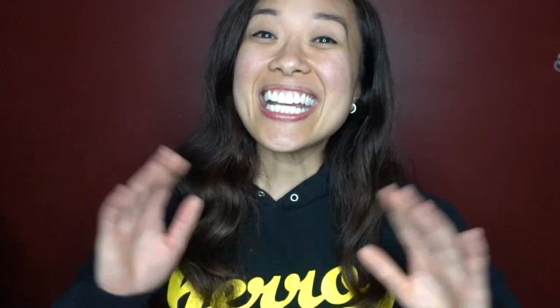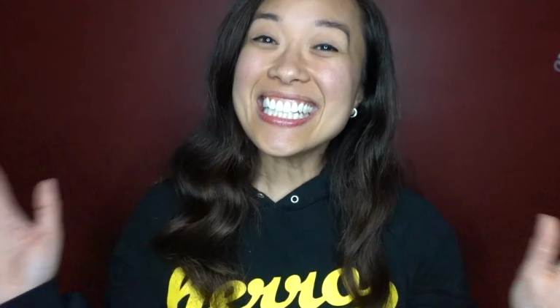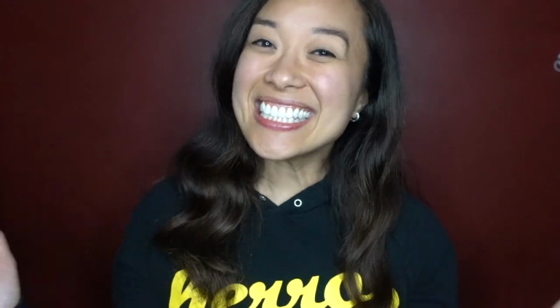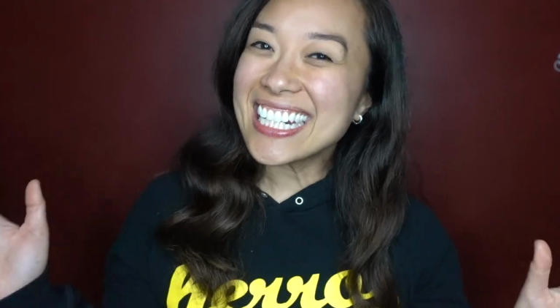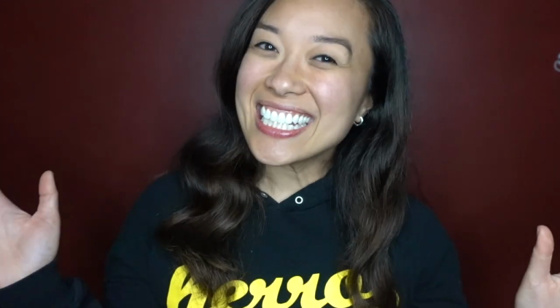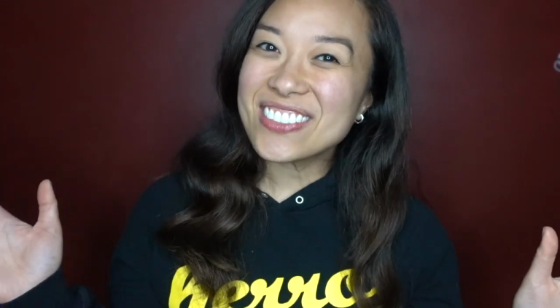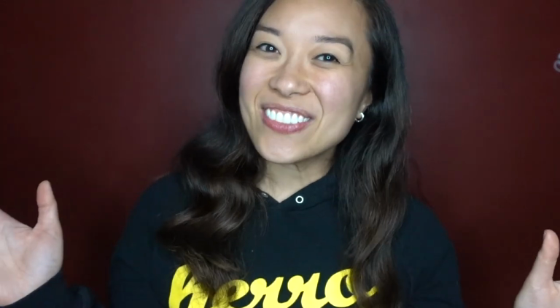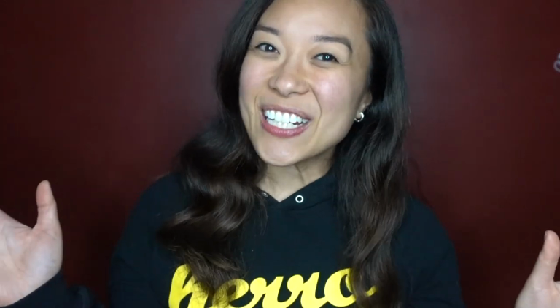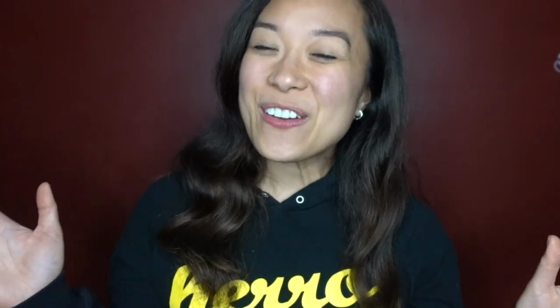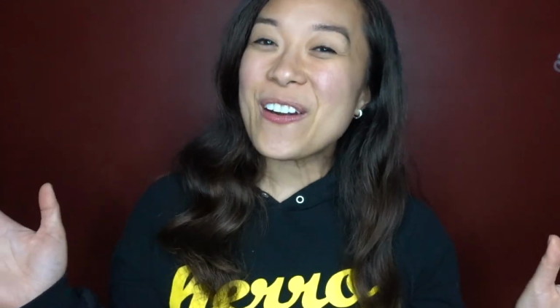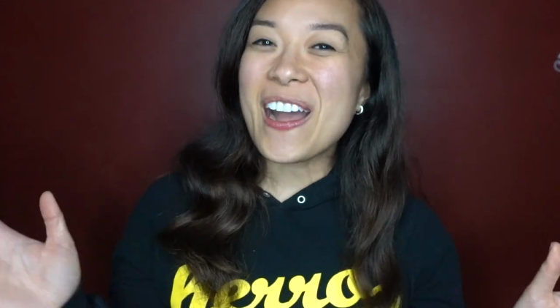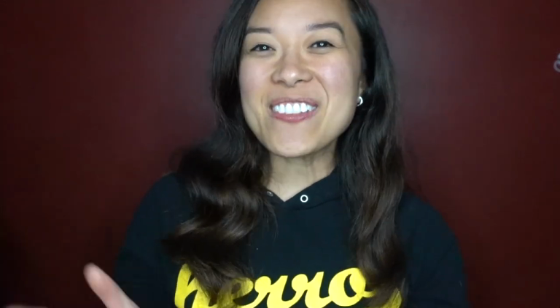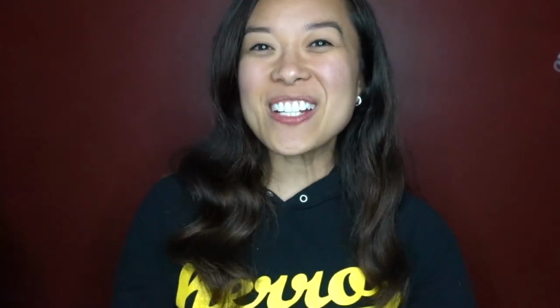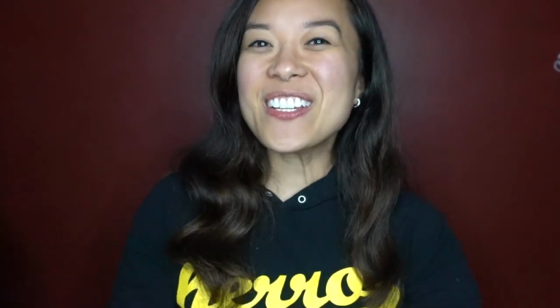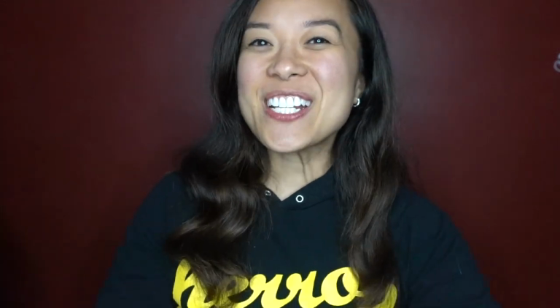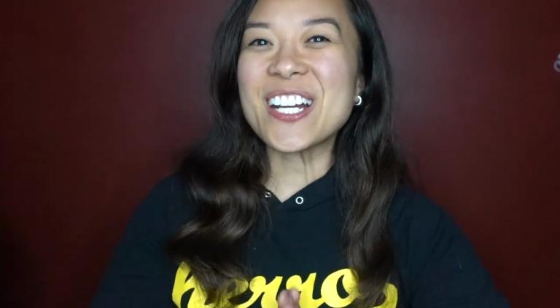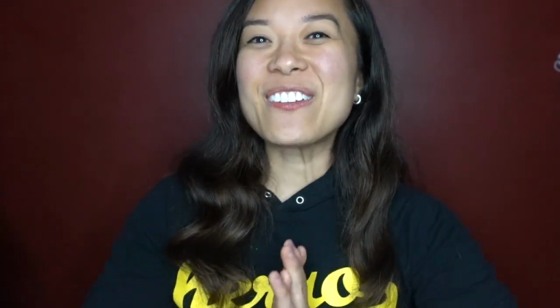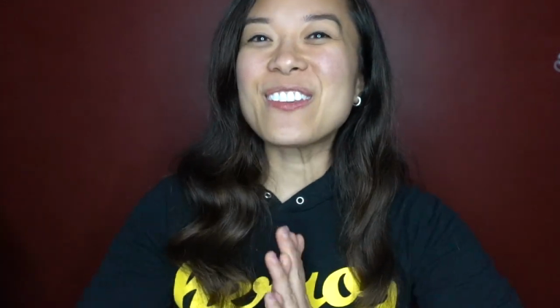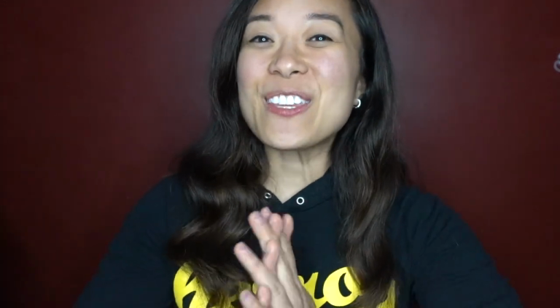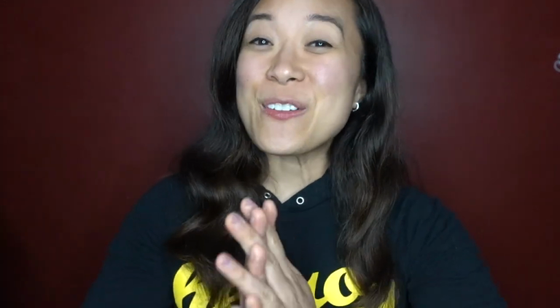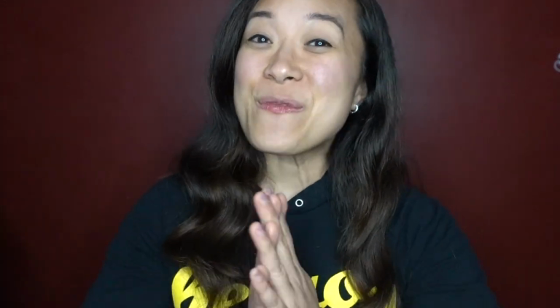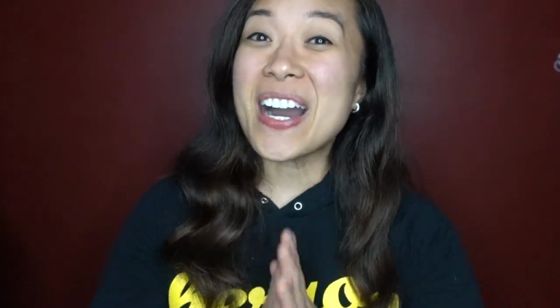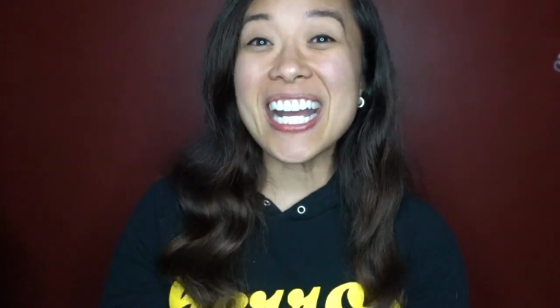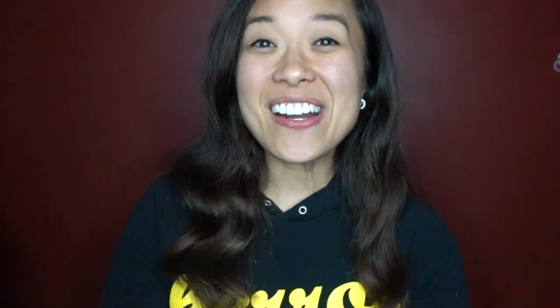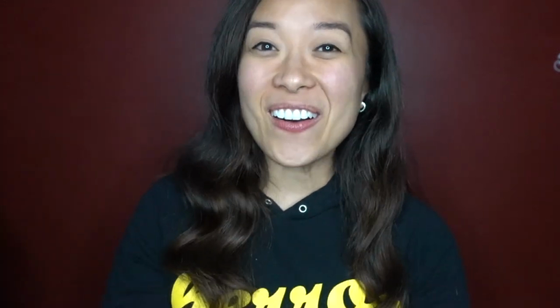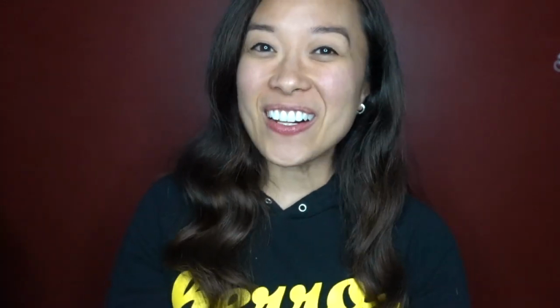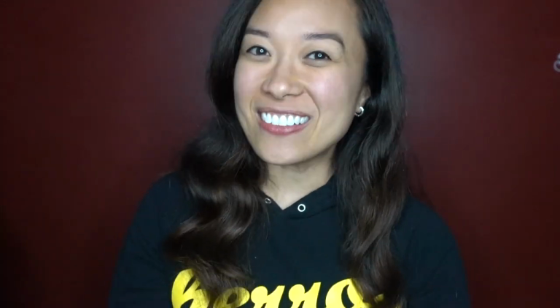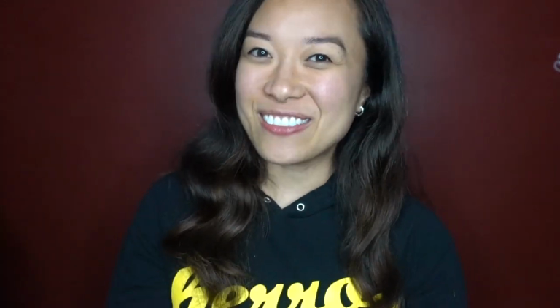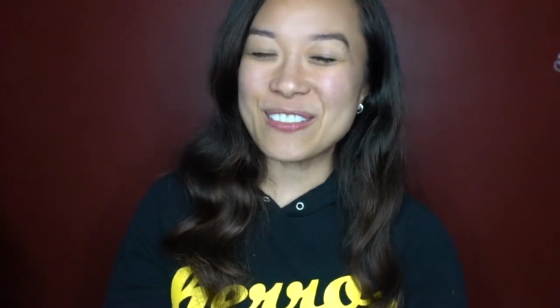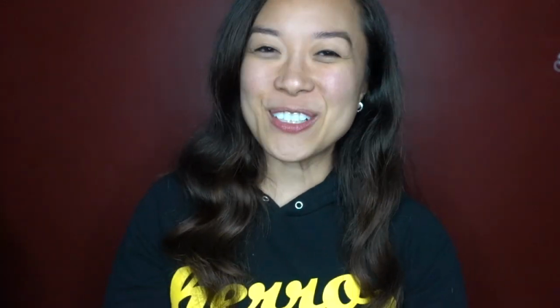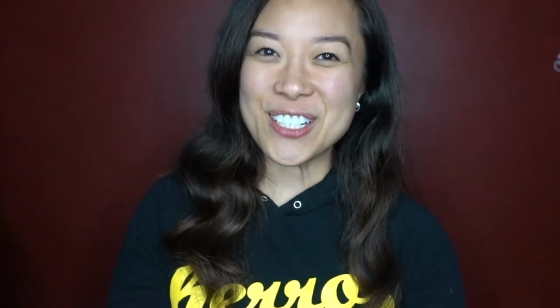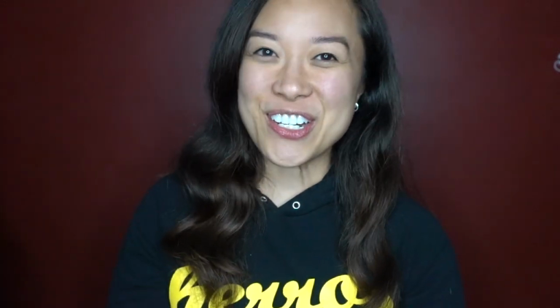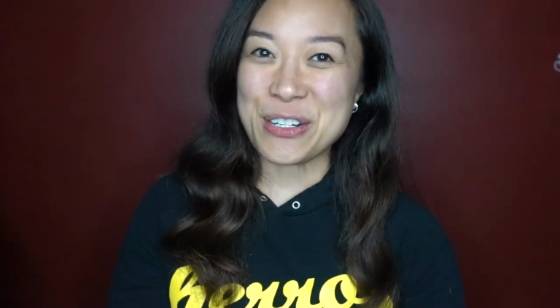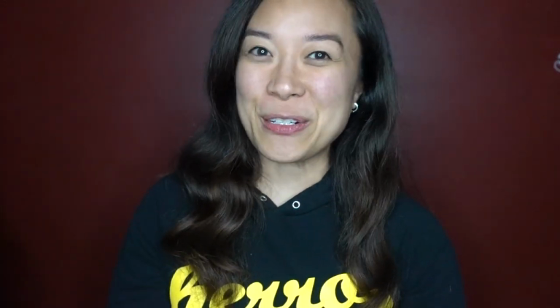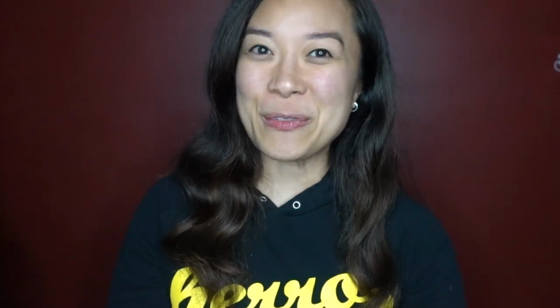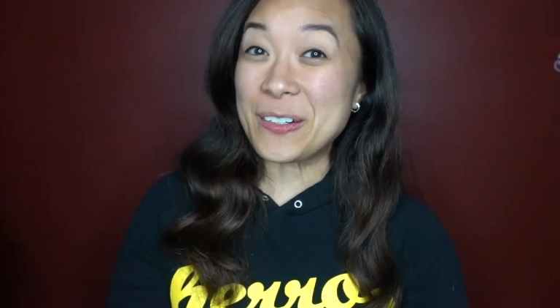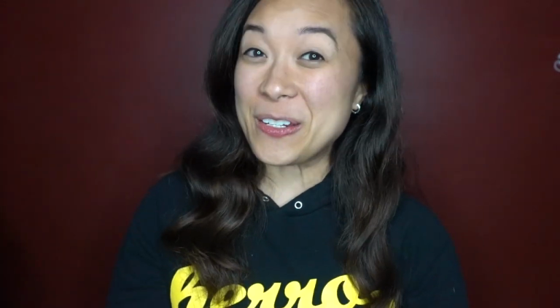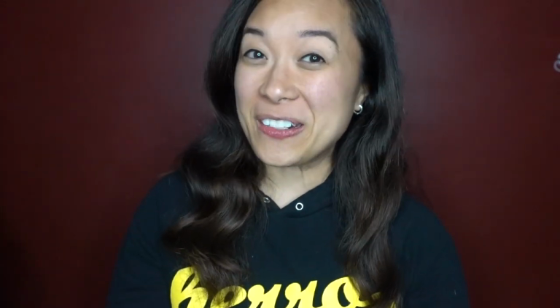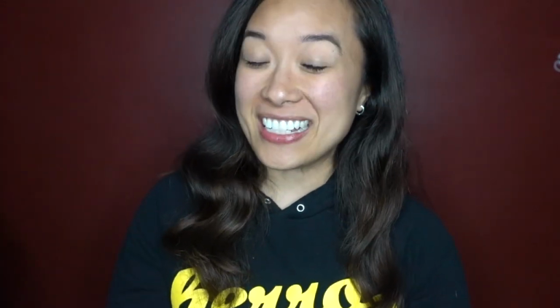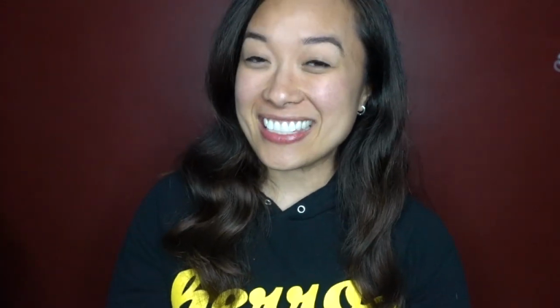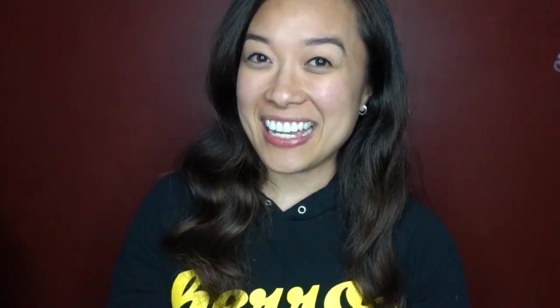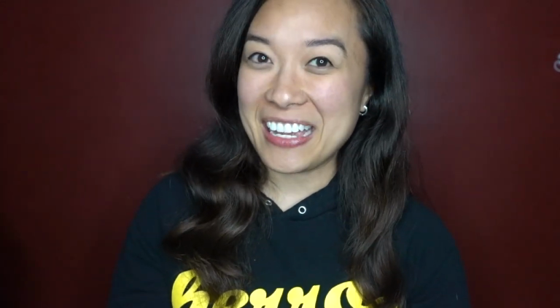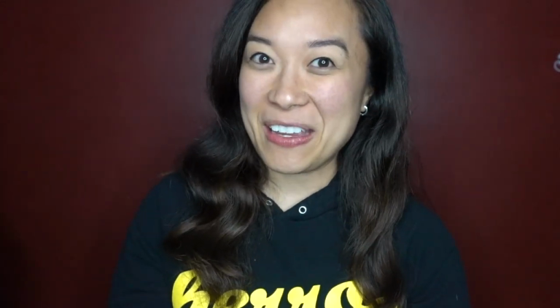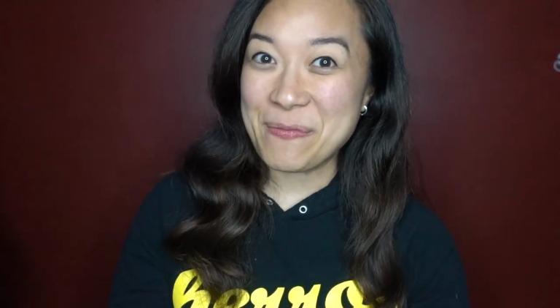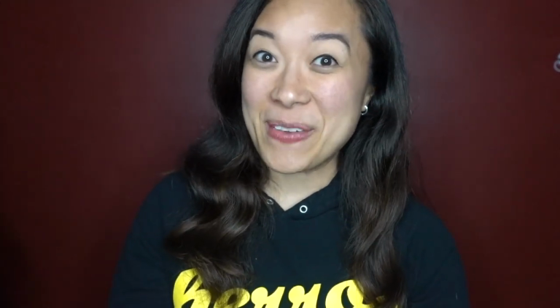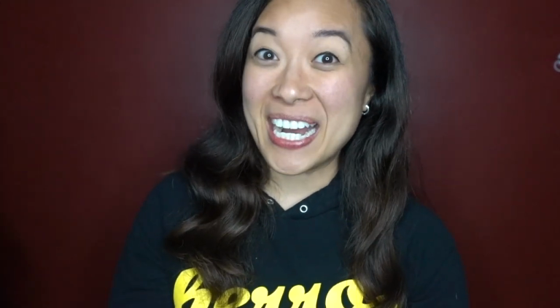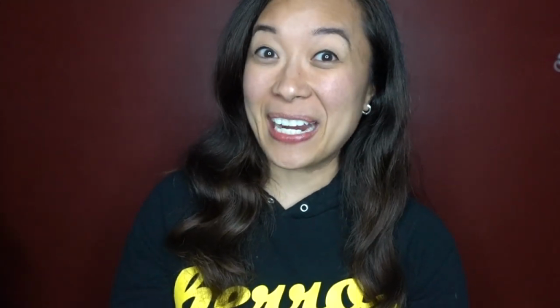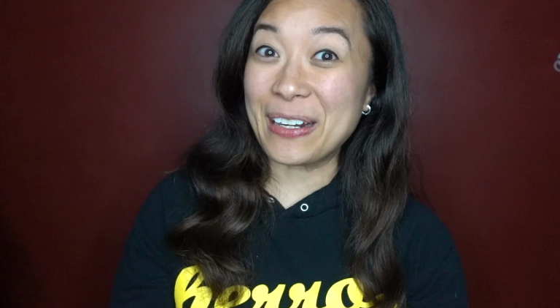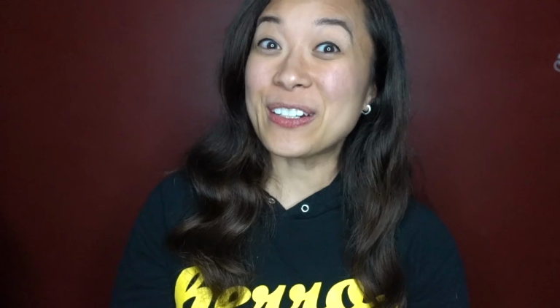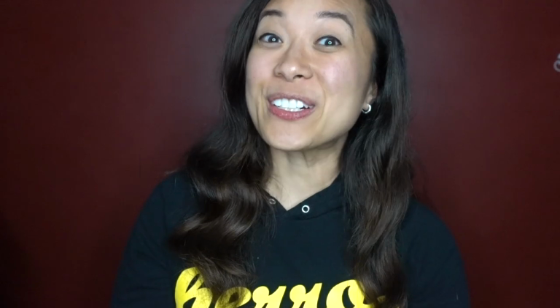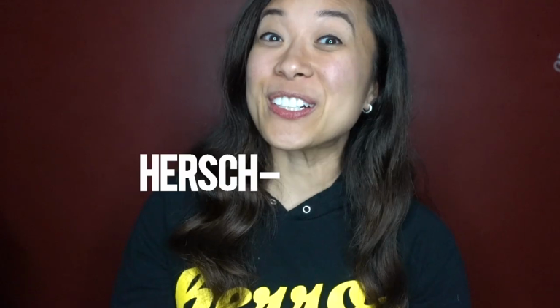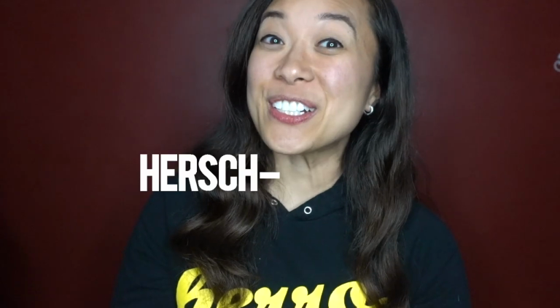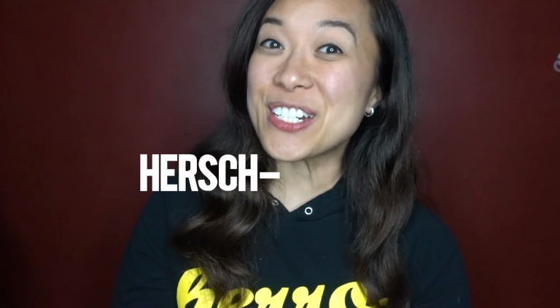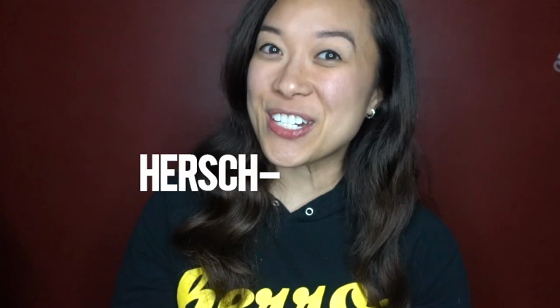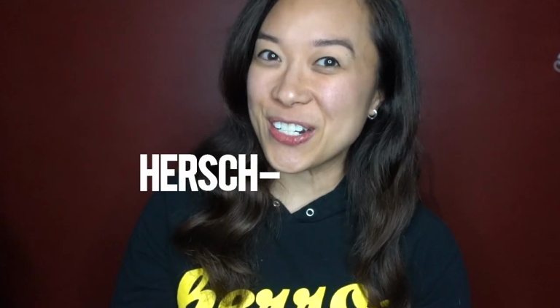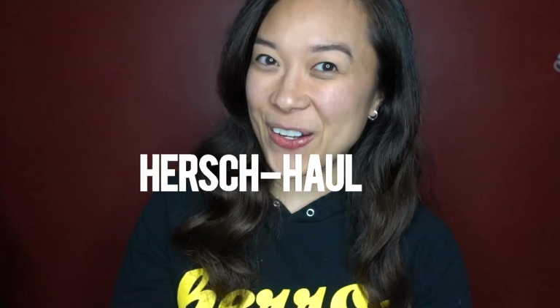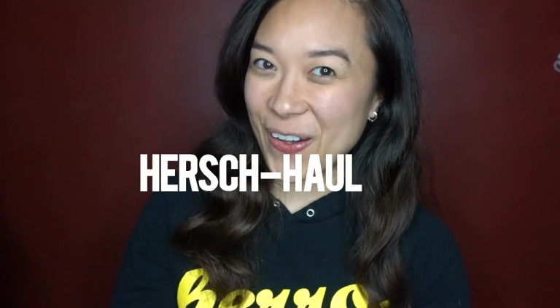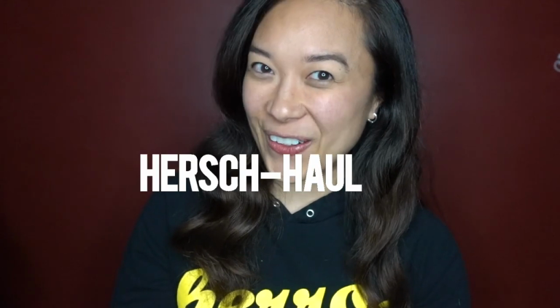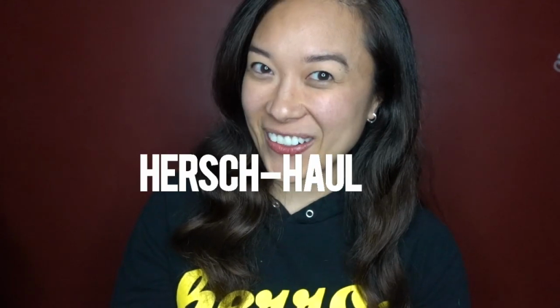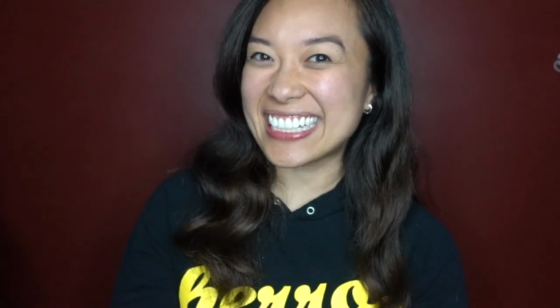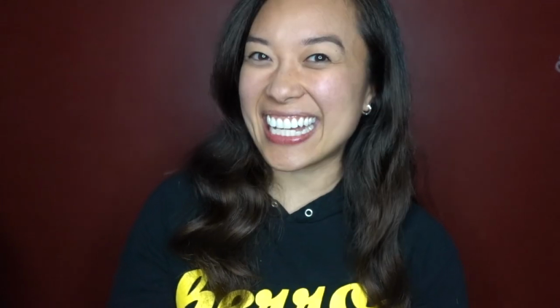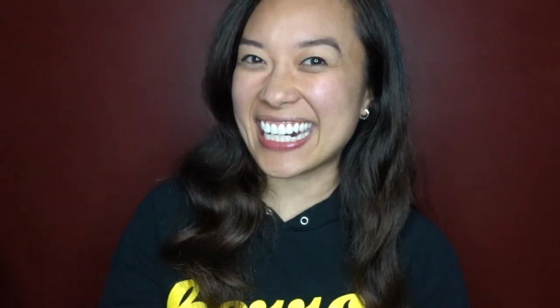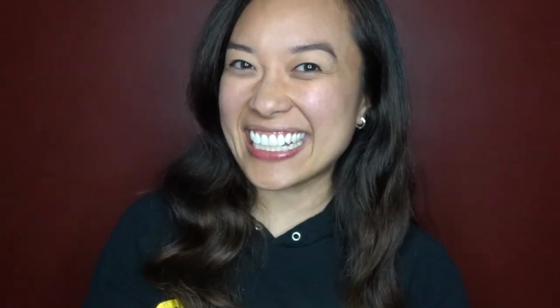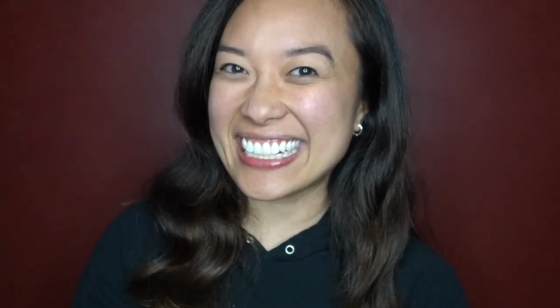In today's video, I'm going to be sharing with you my haul from Herschel. Or should I say, my Herschel. Get it?